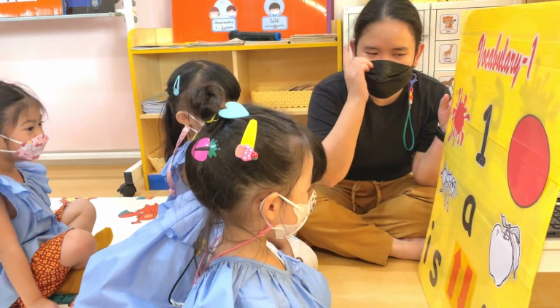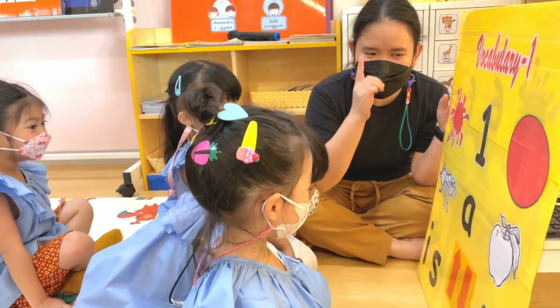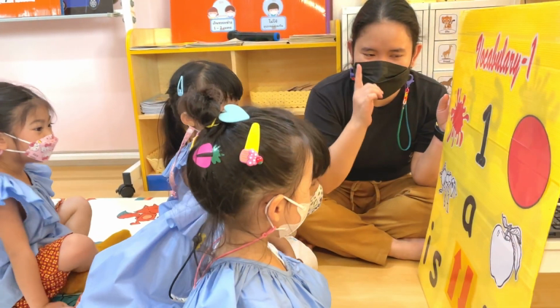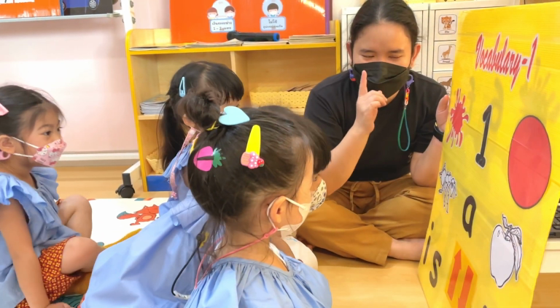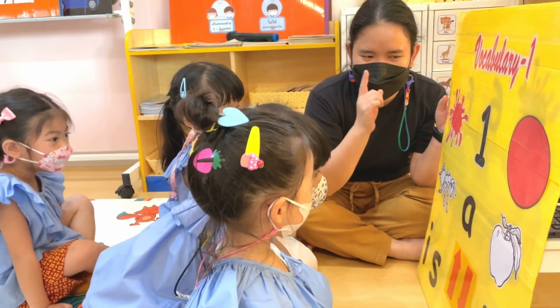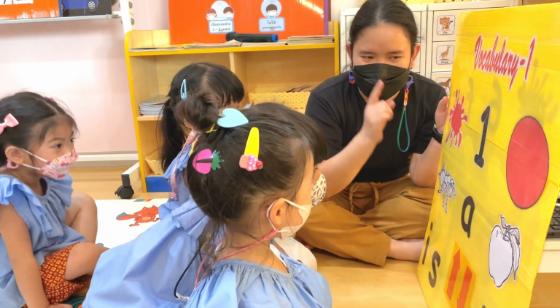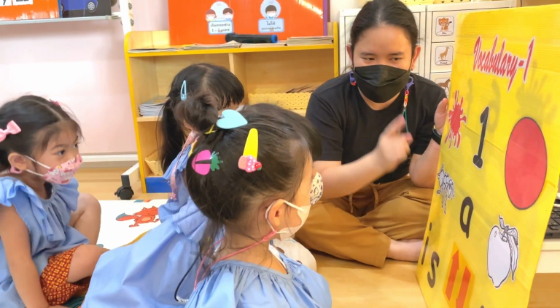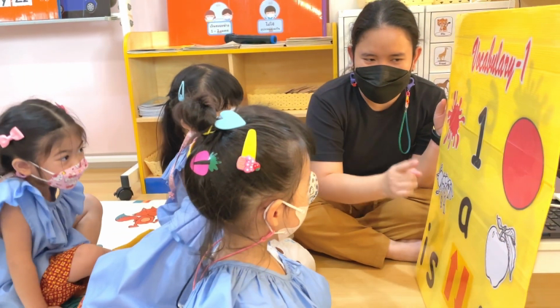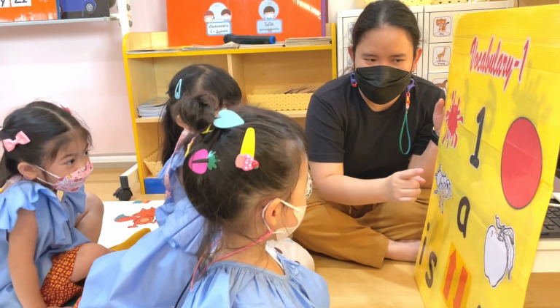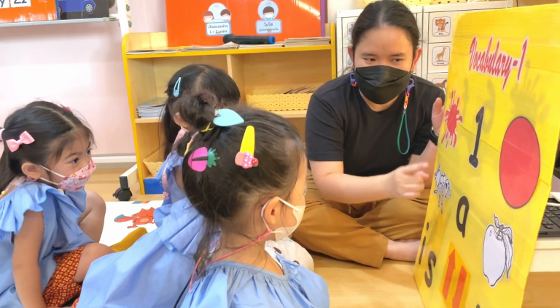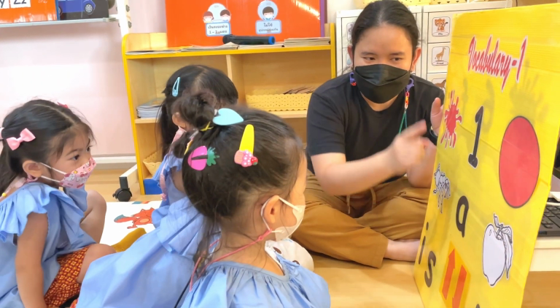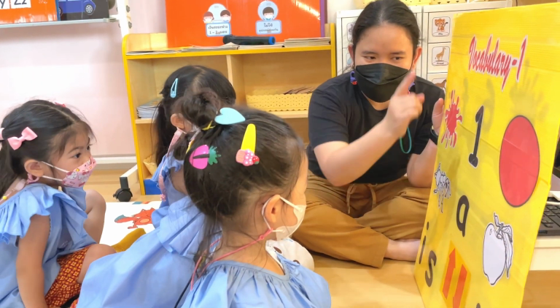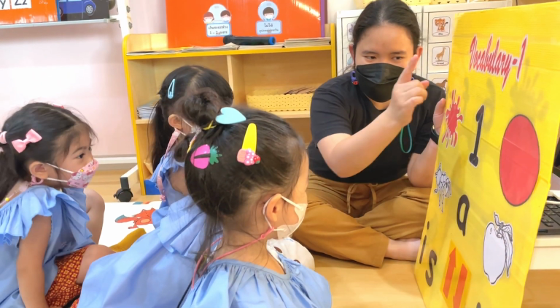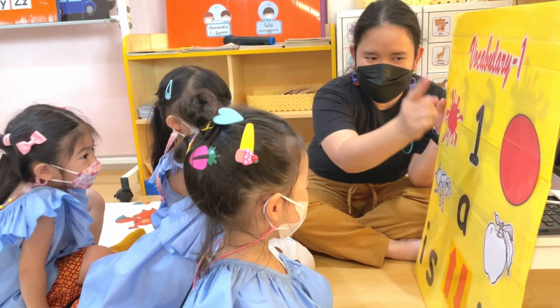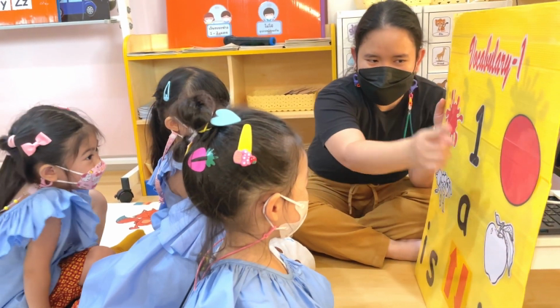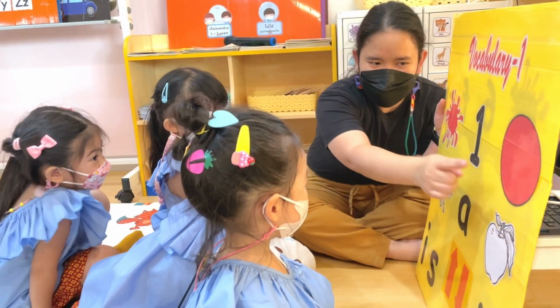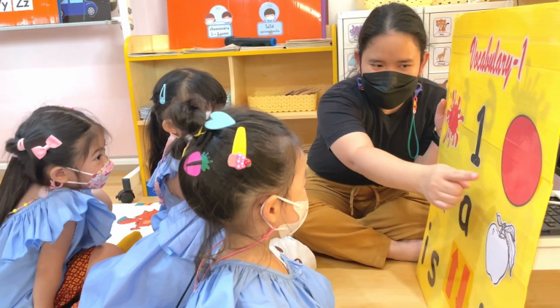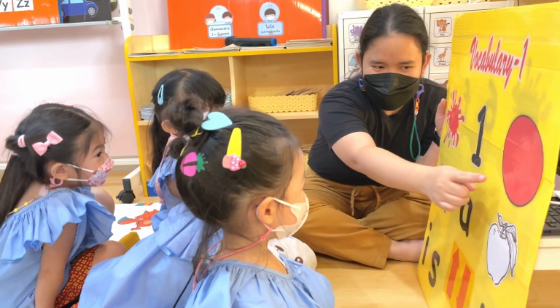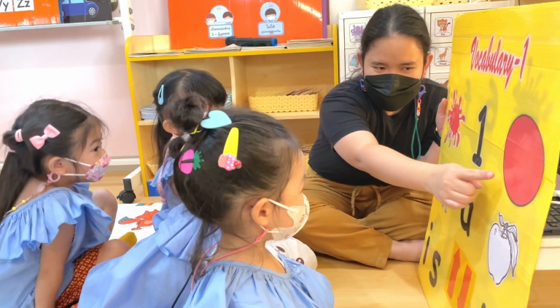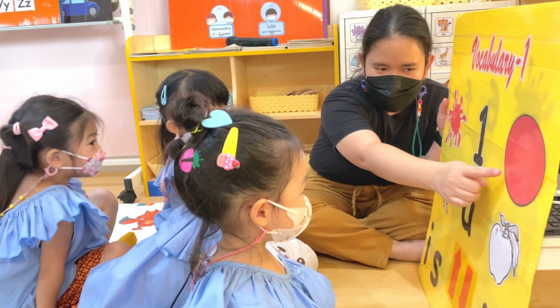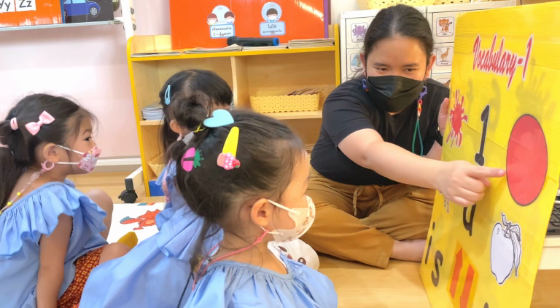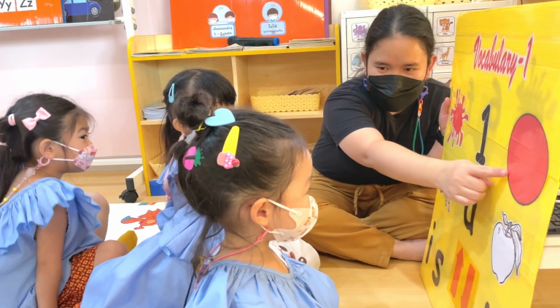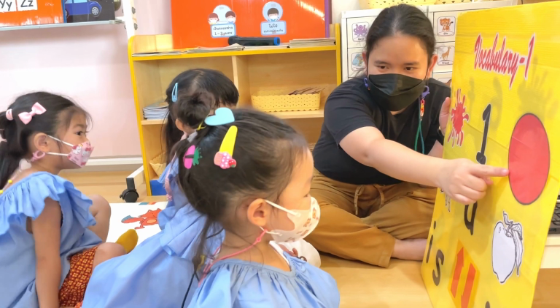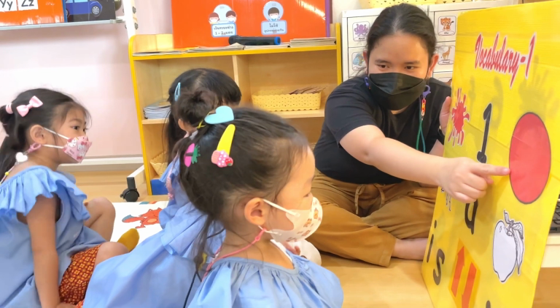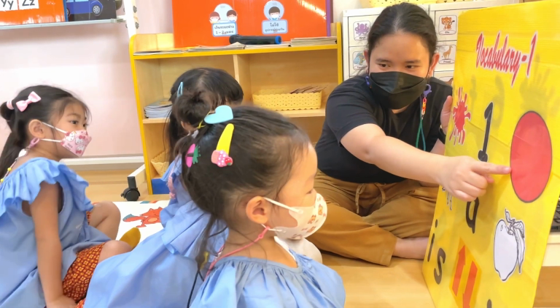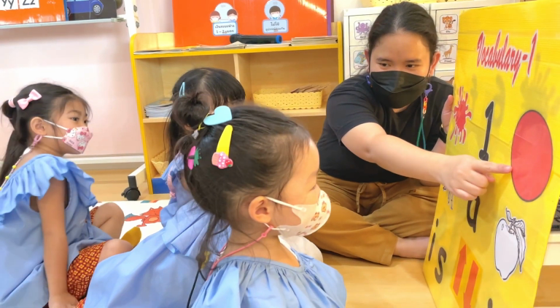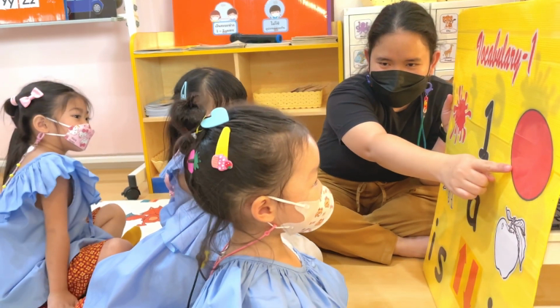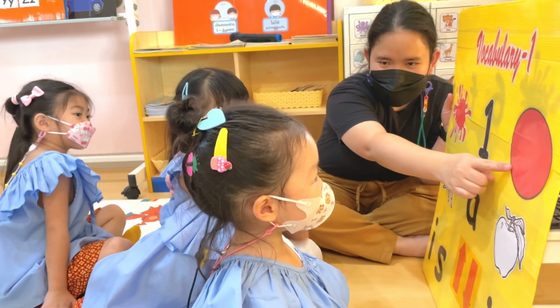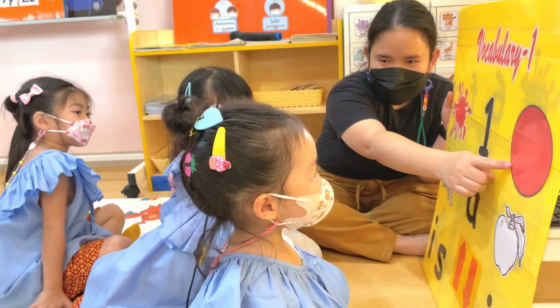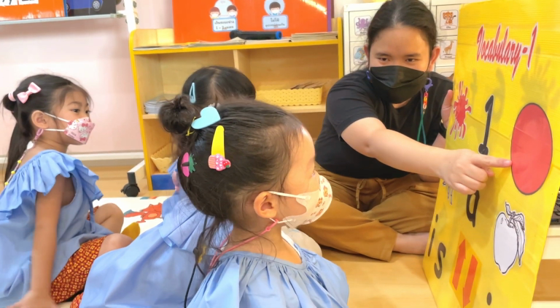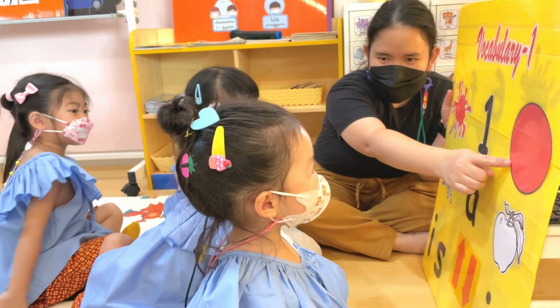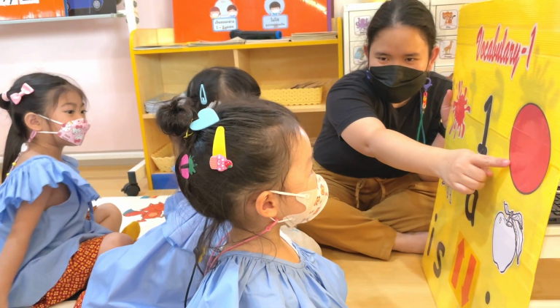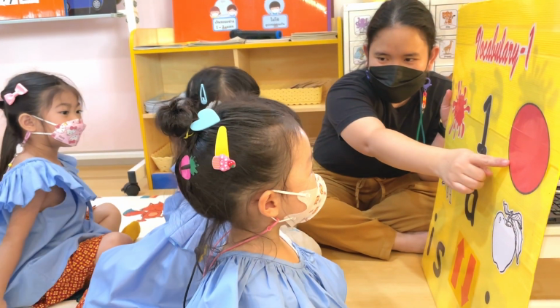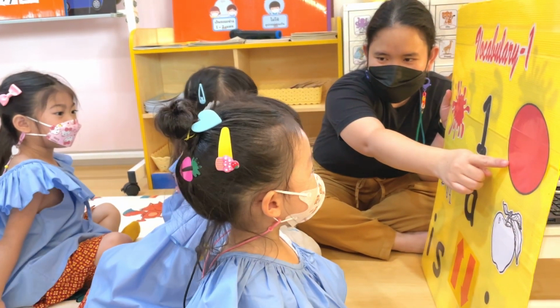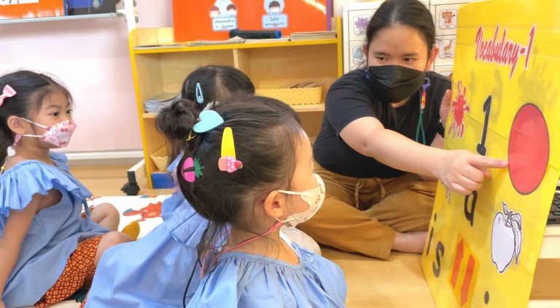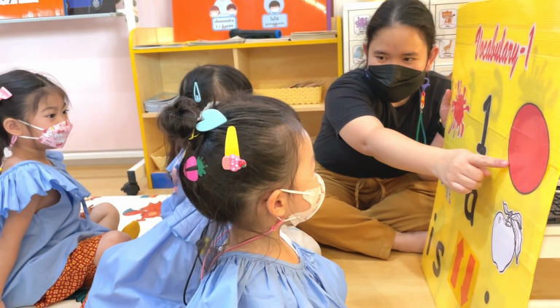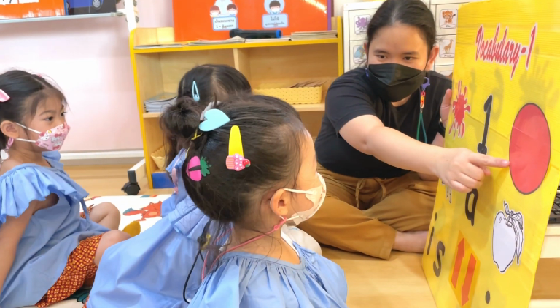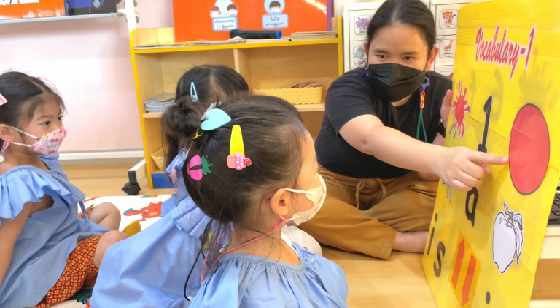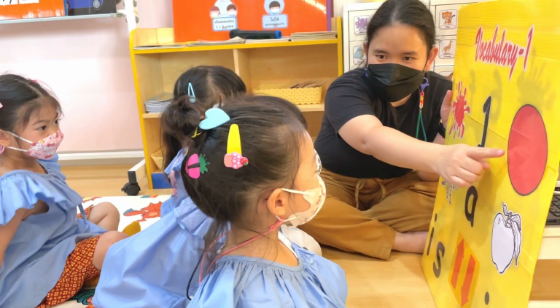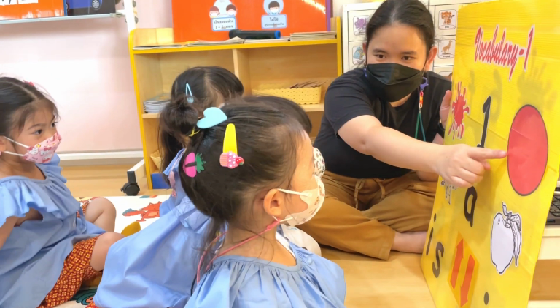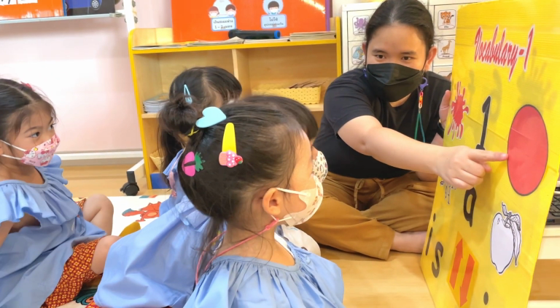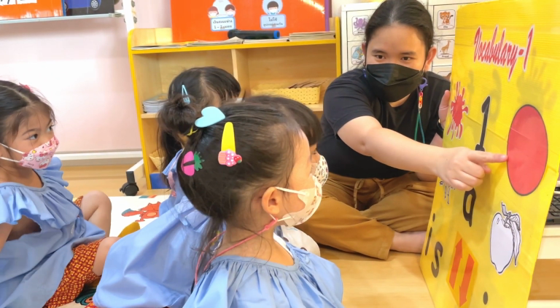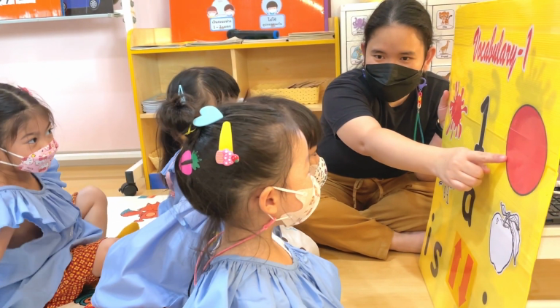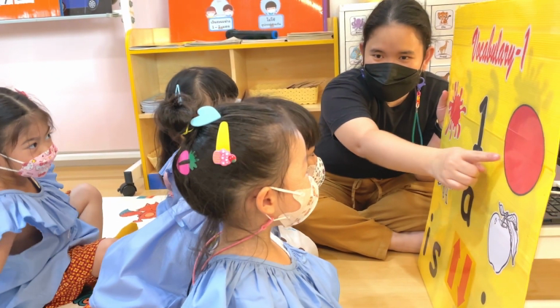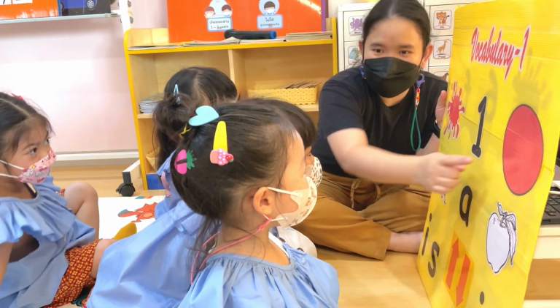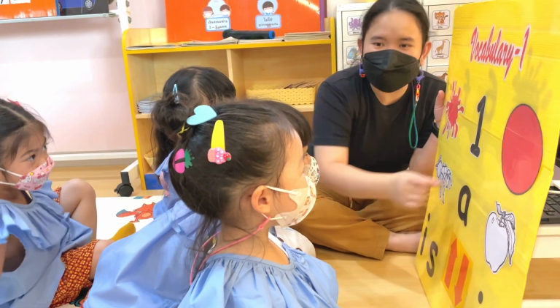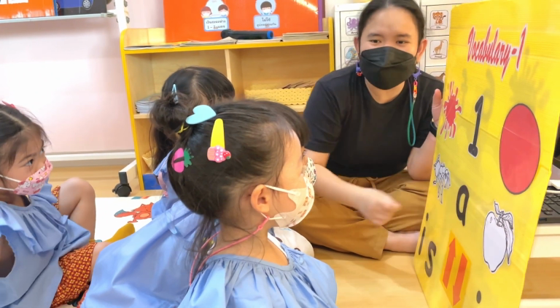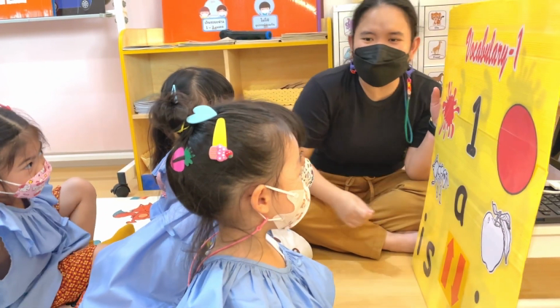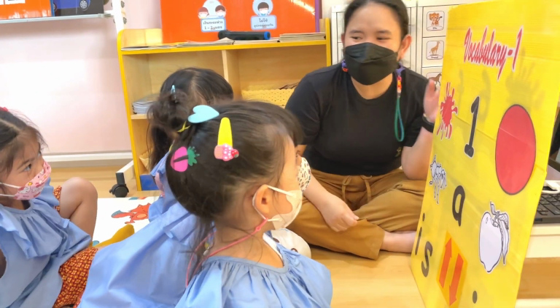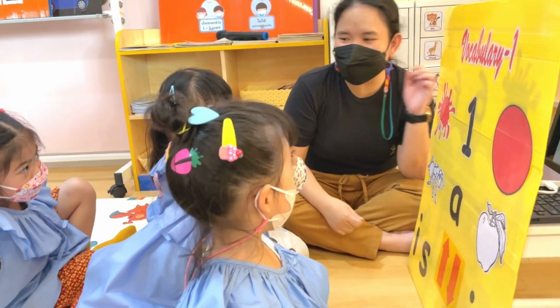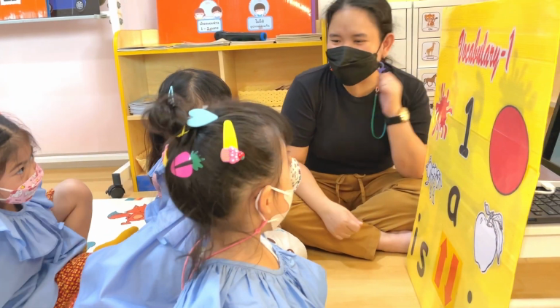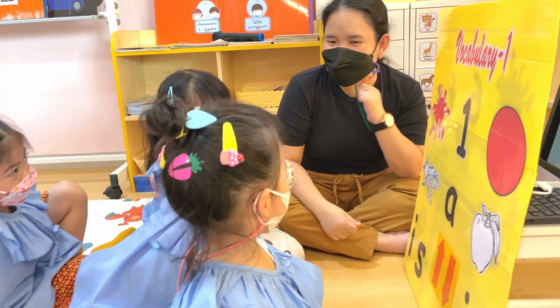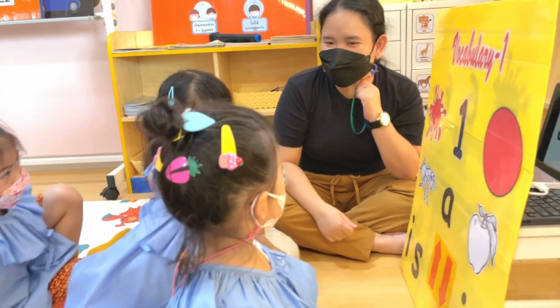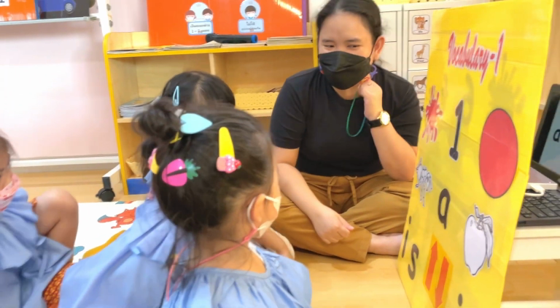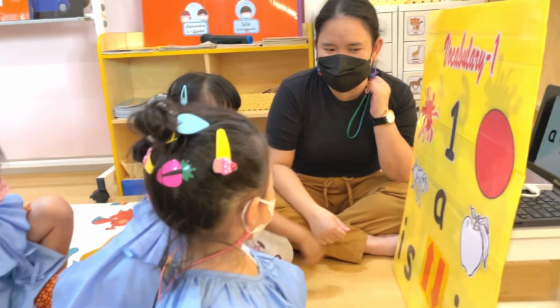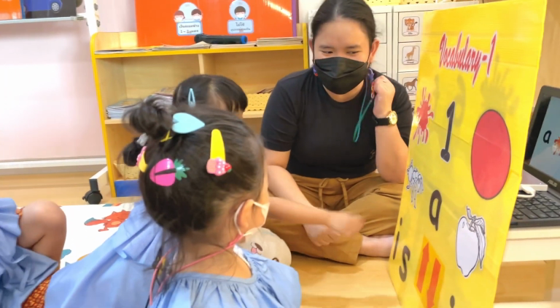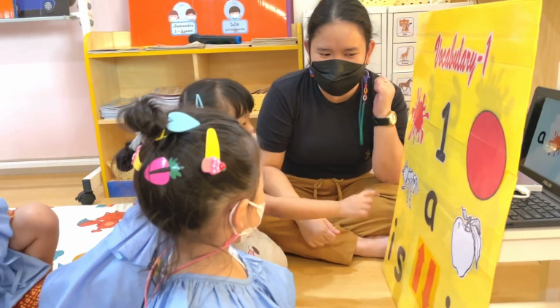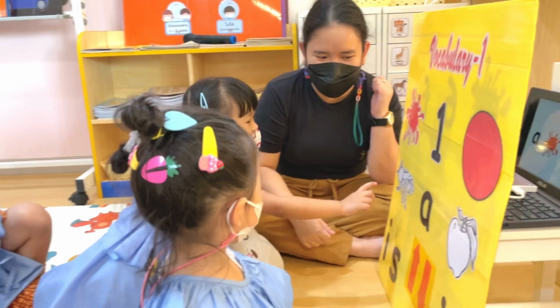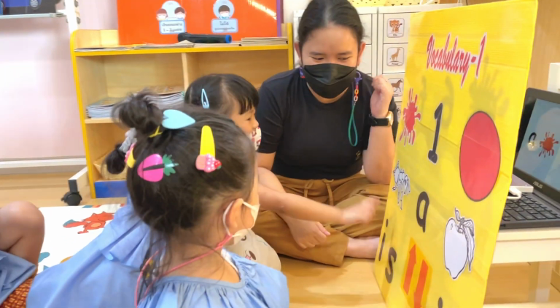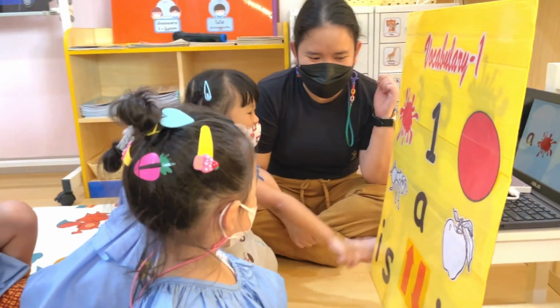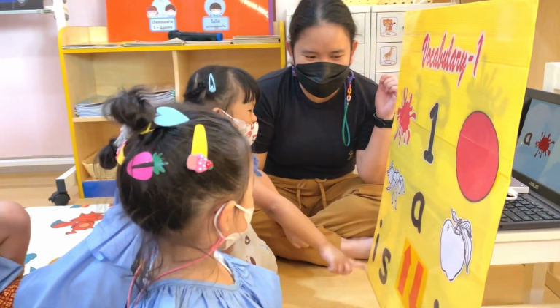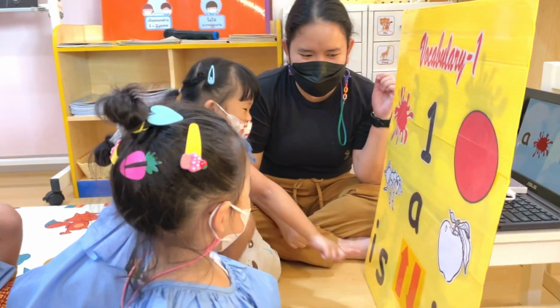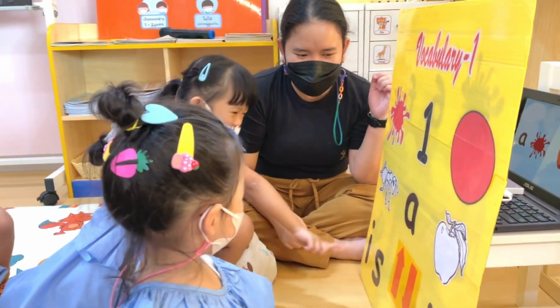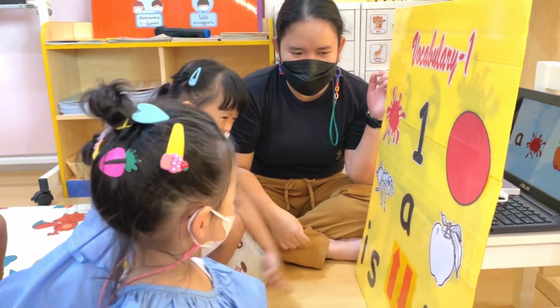Can you tell me the name of this shape? Red. Circle. Very good, it's a red circle.